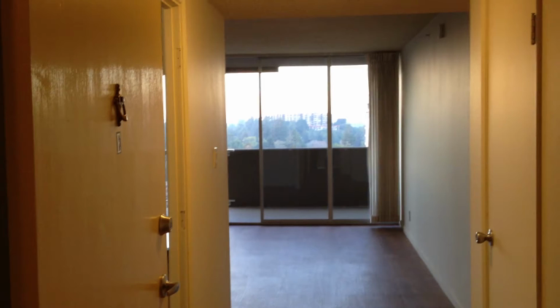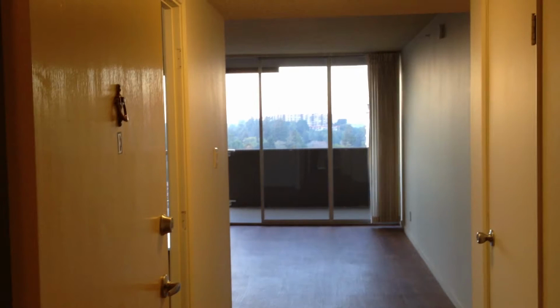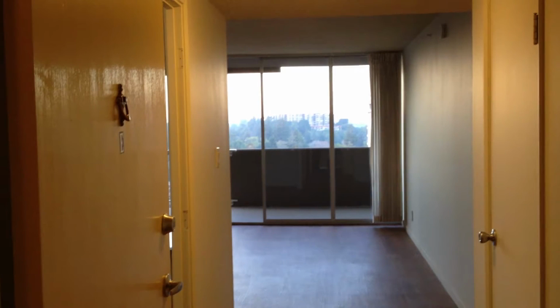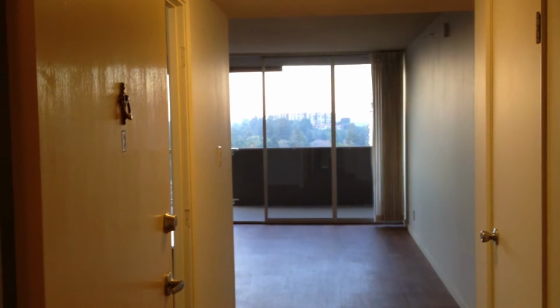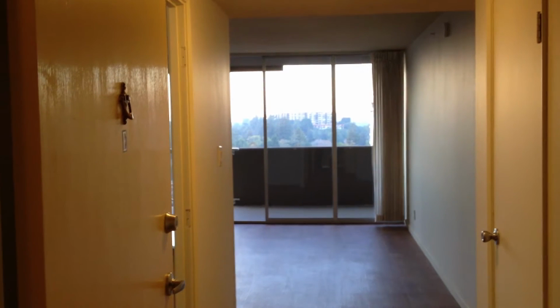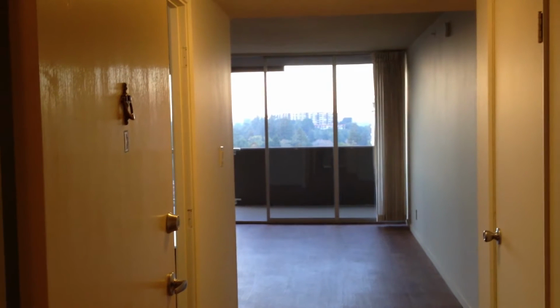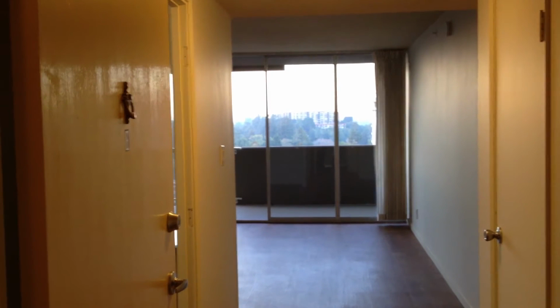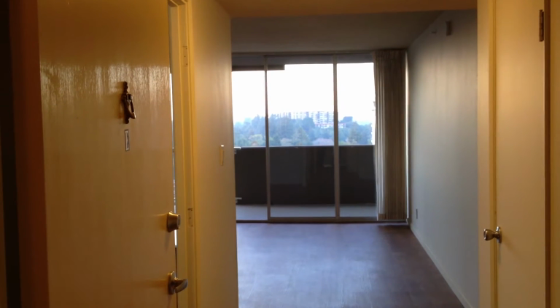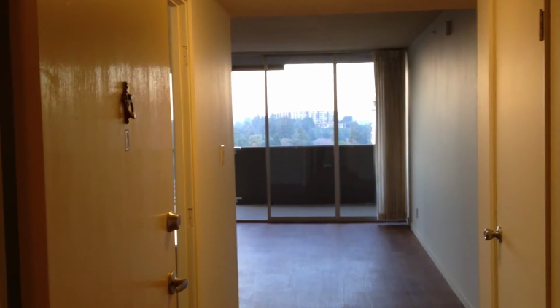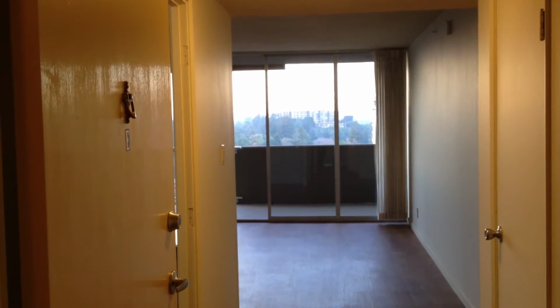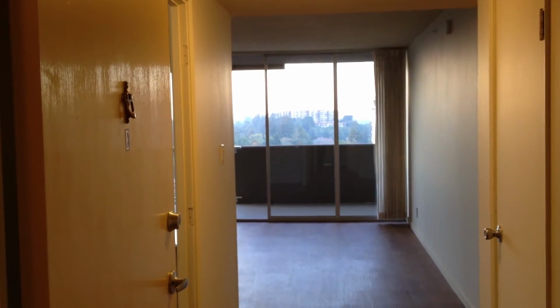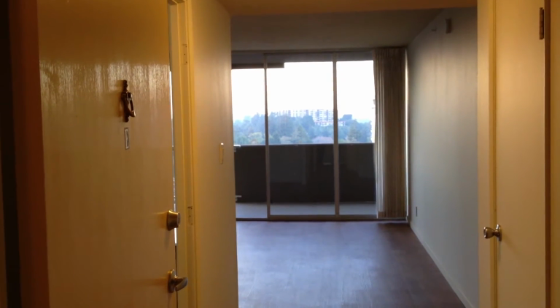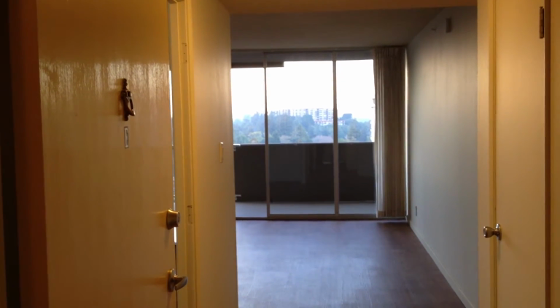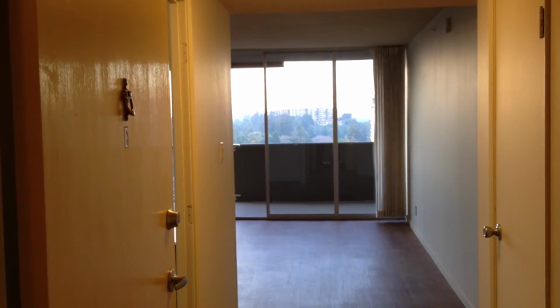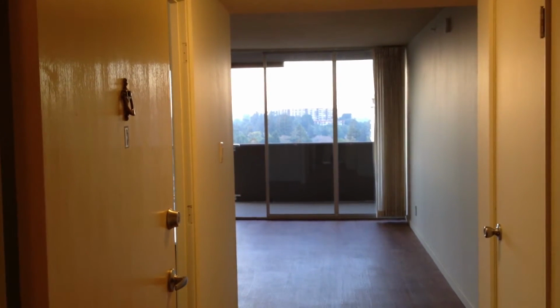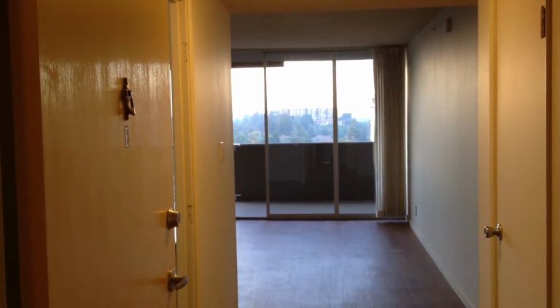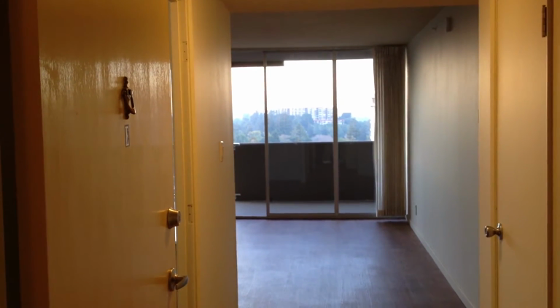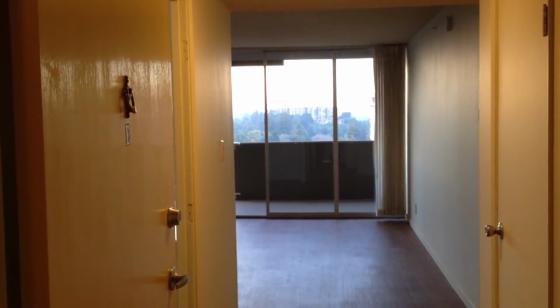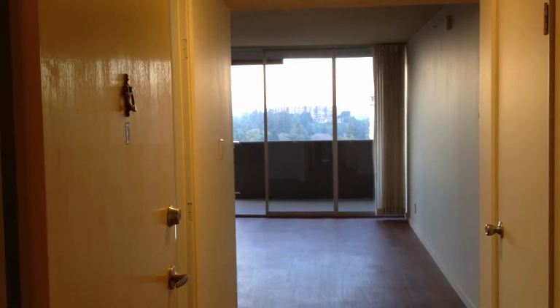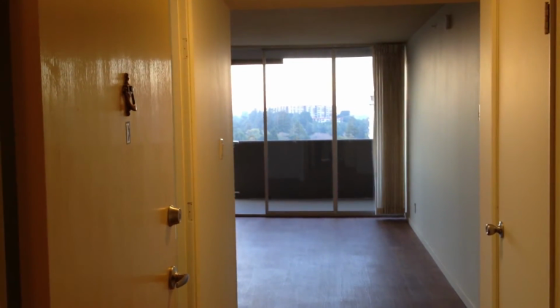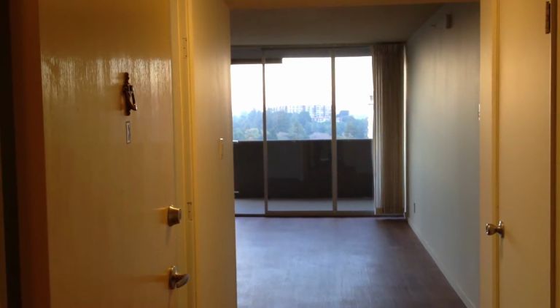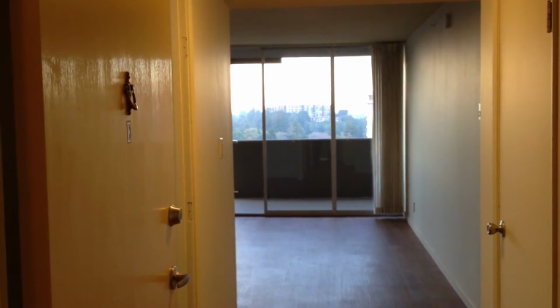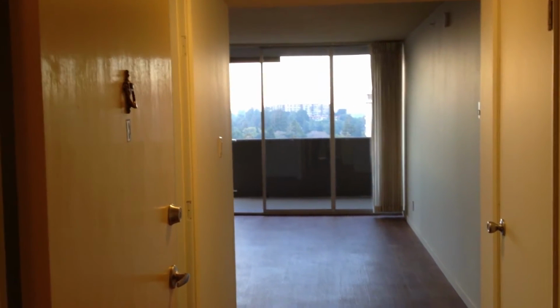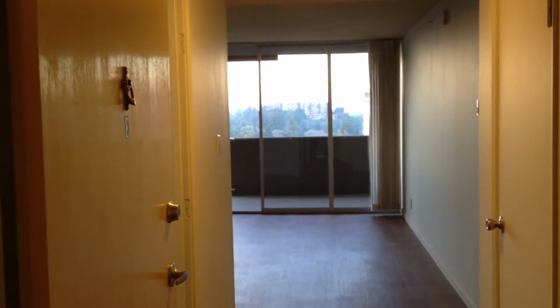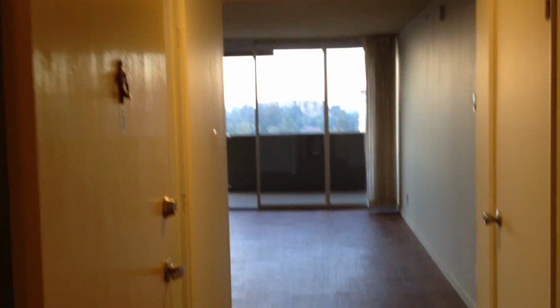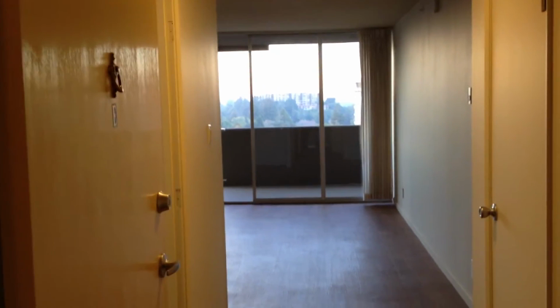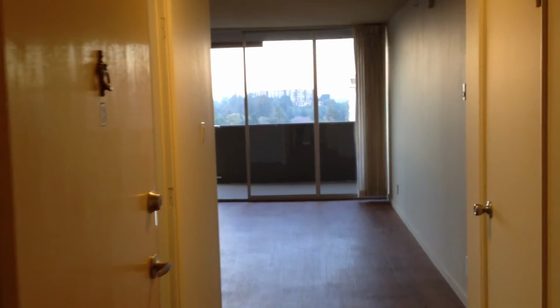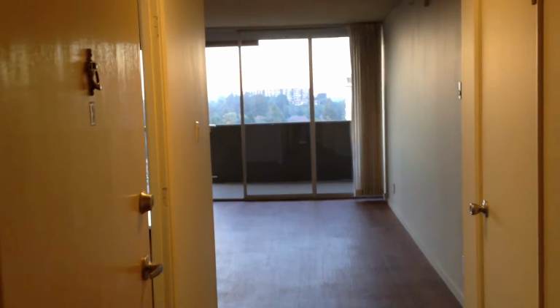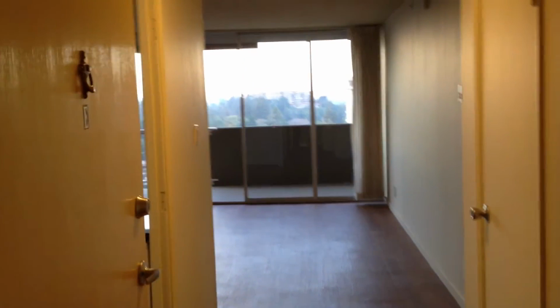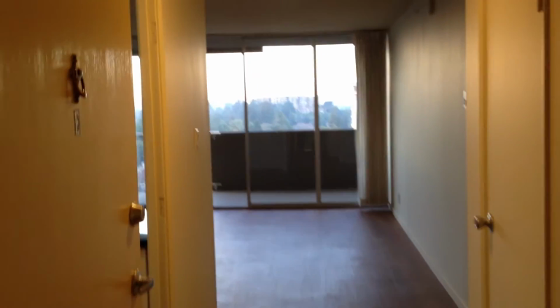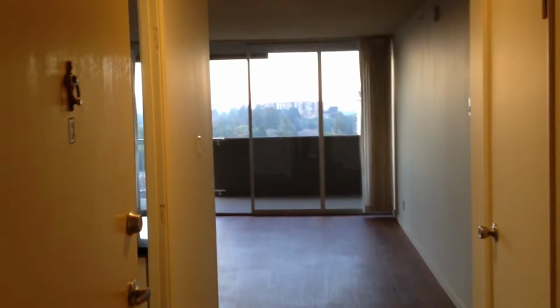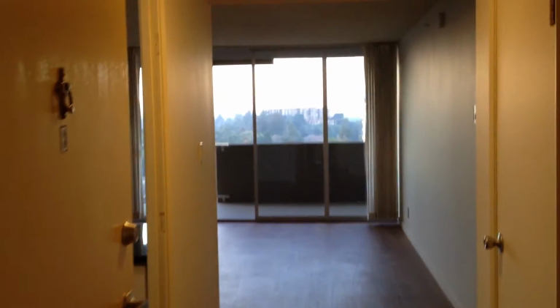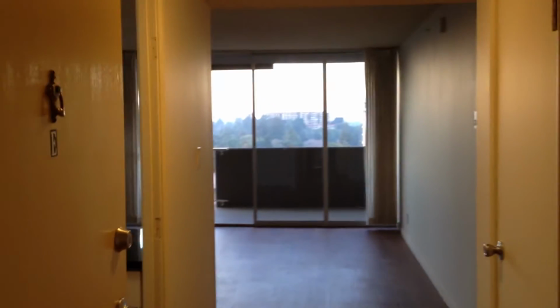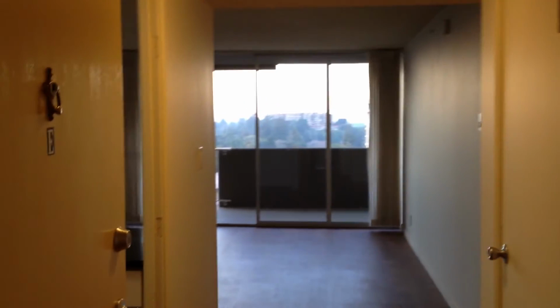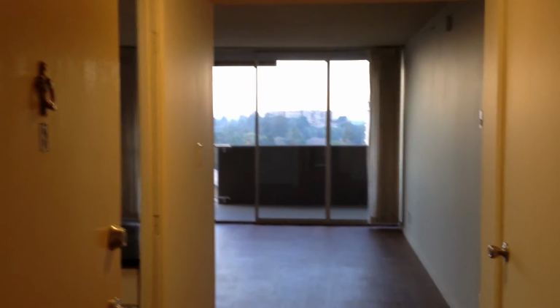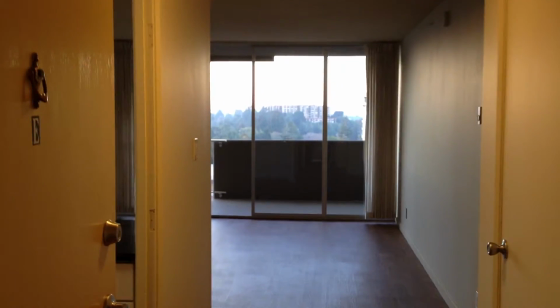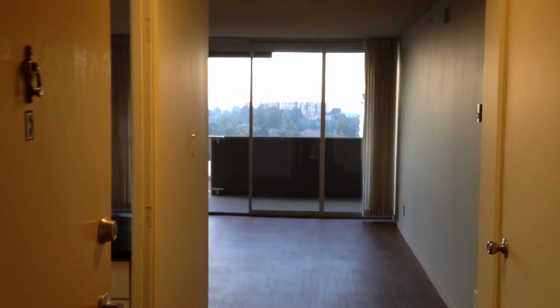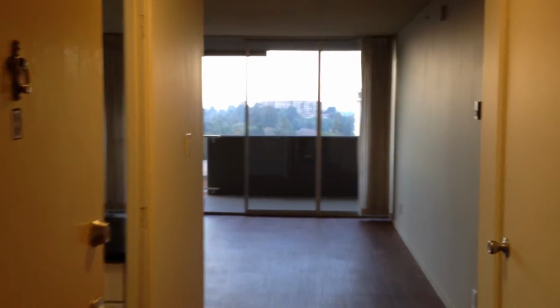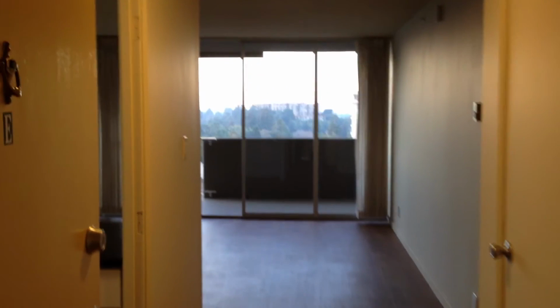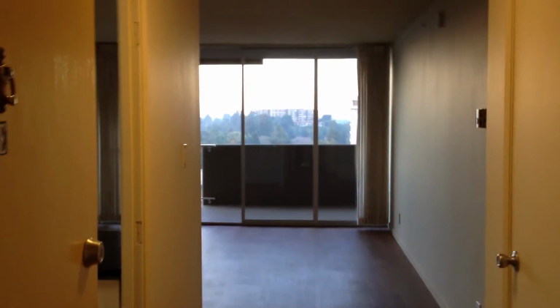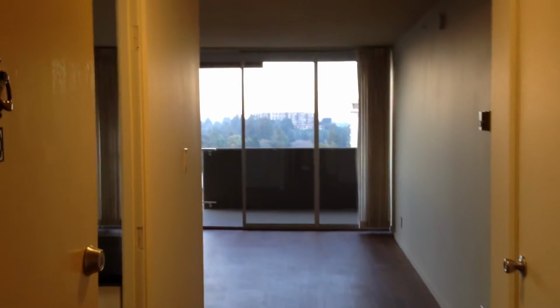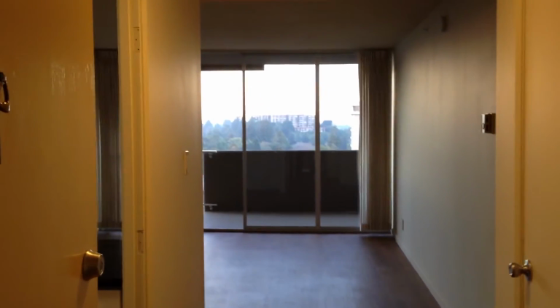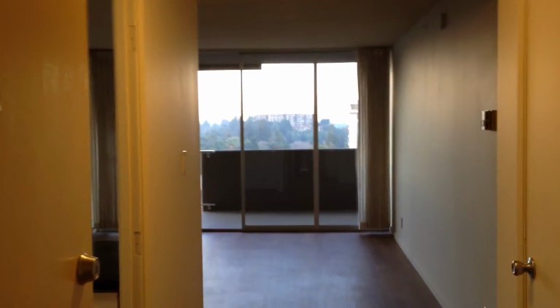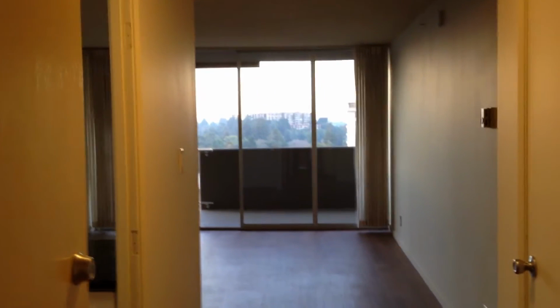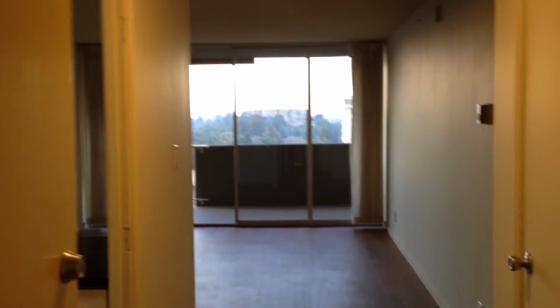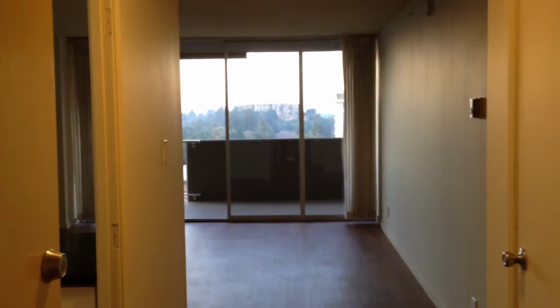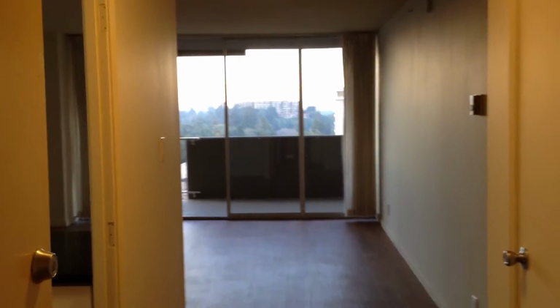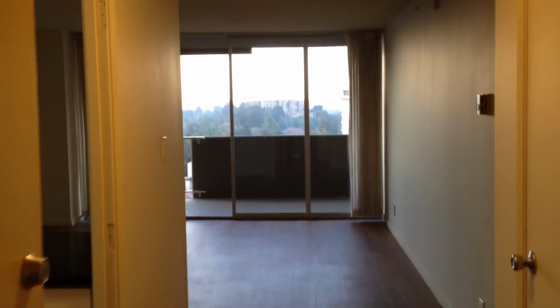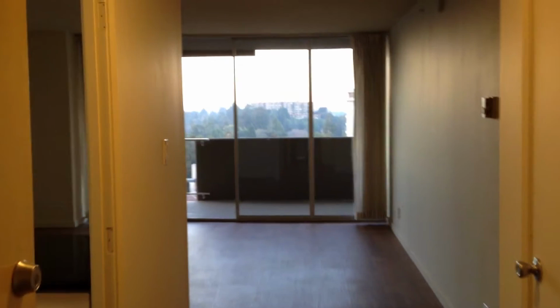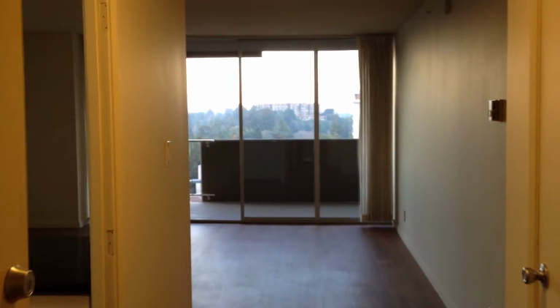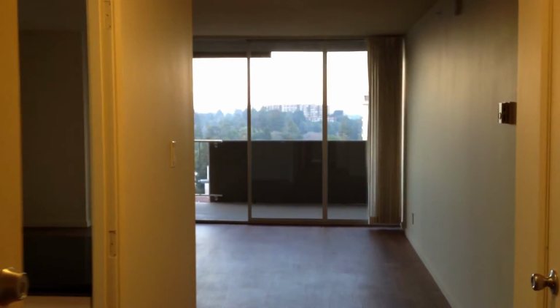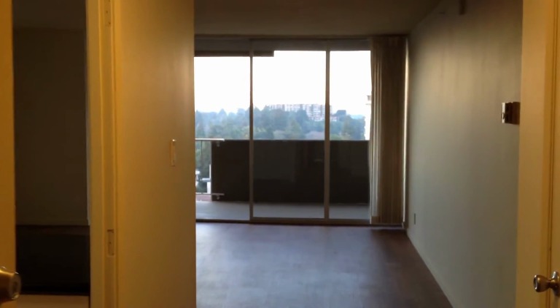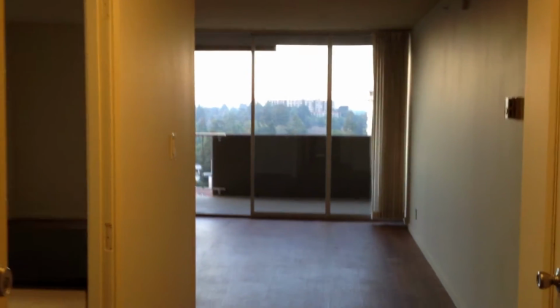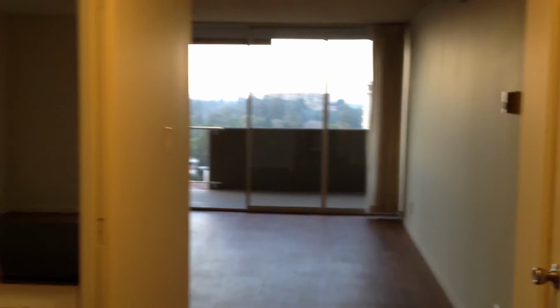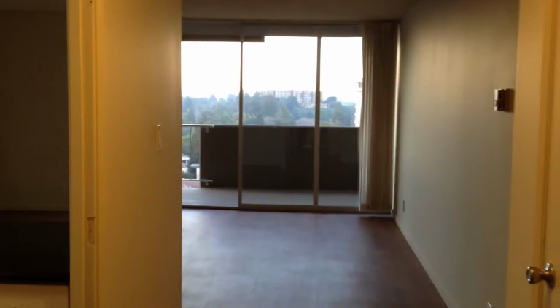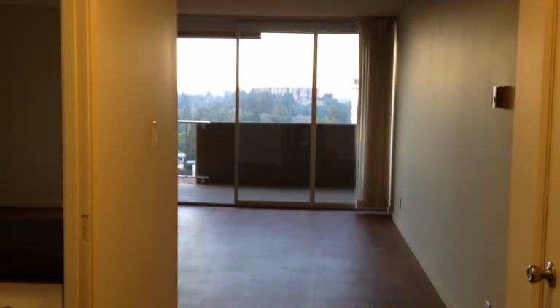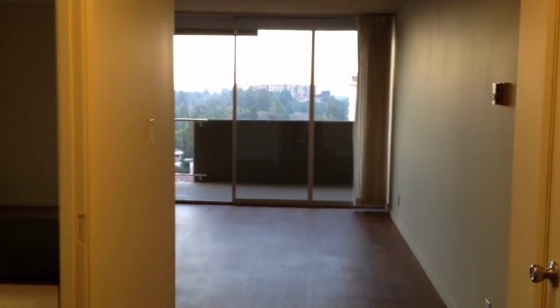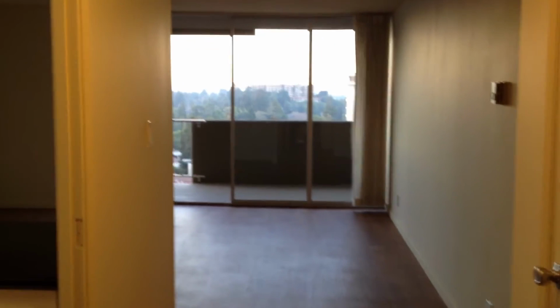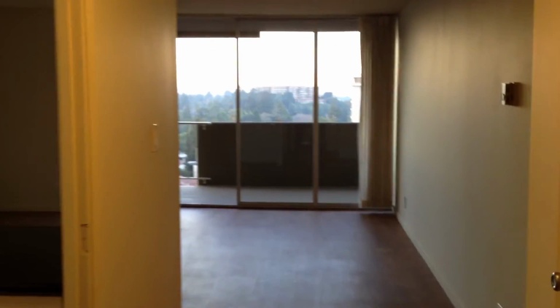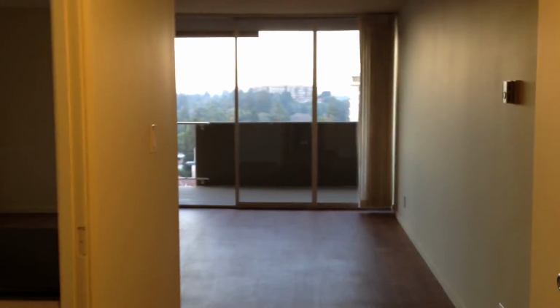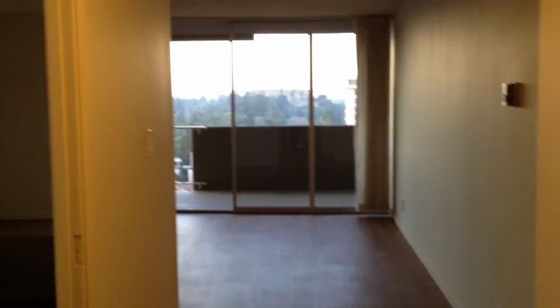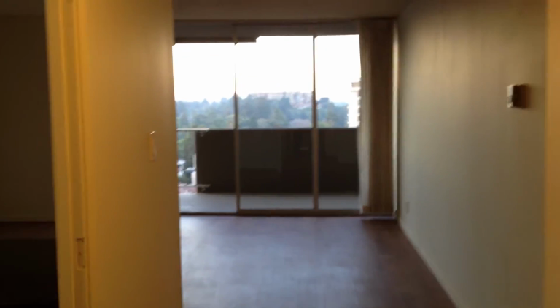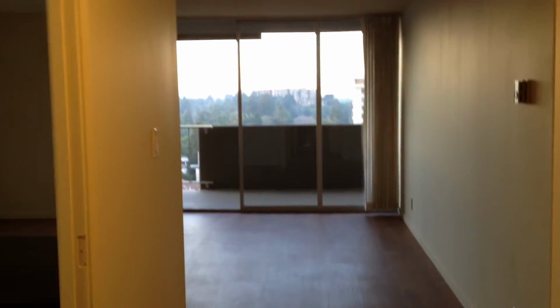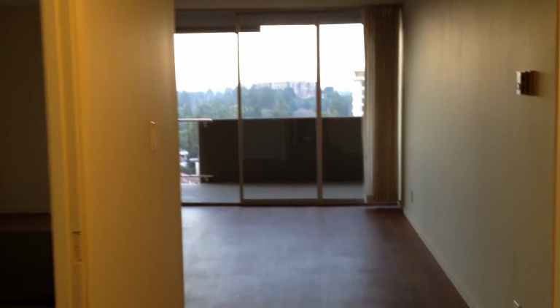Welcome to 55 West. This is our large one-bedroom apartment that has been currently renovated.